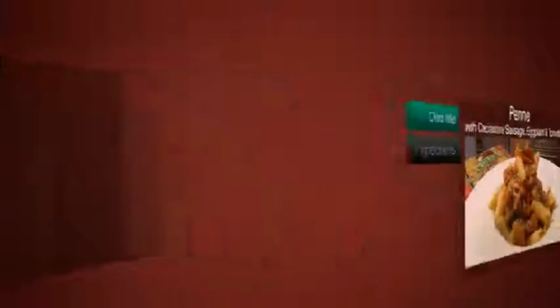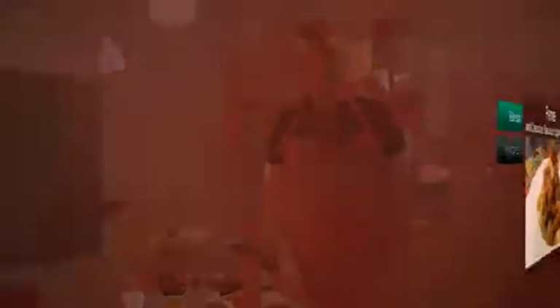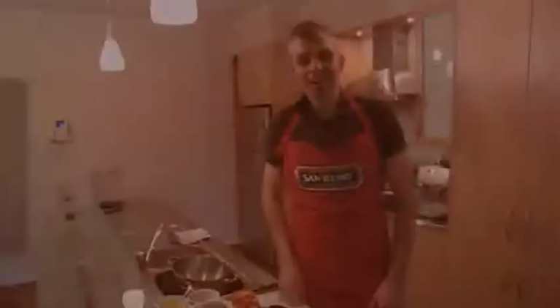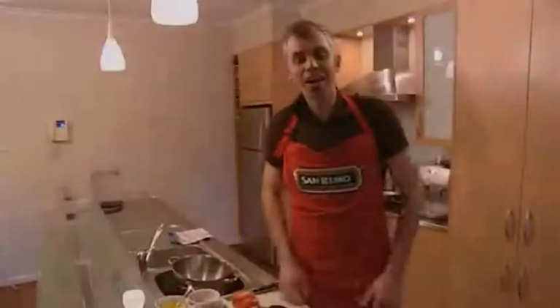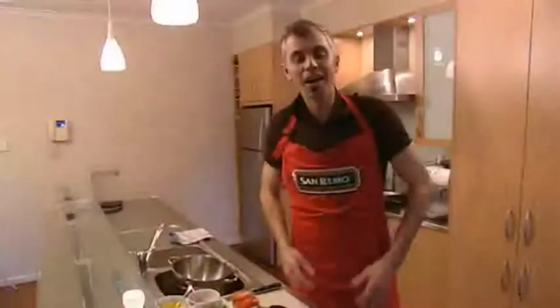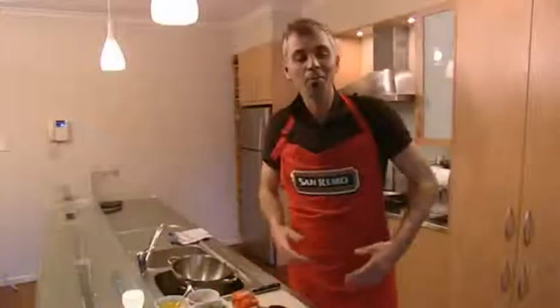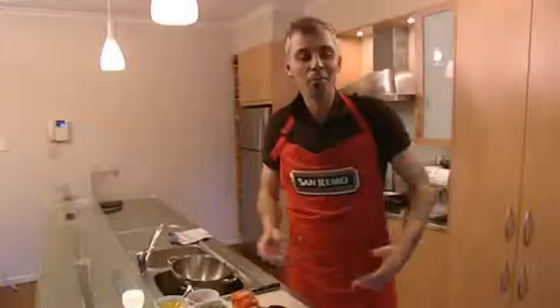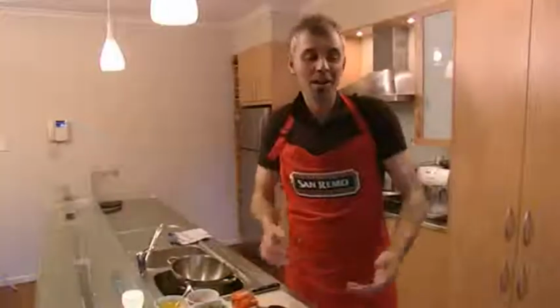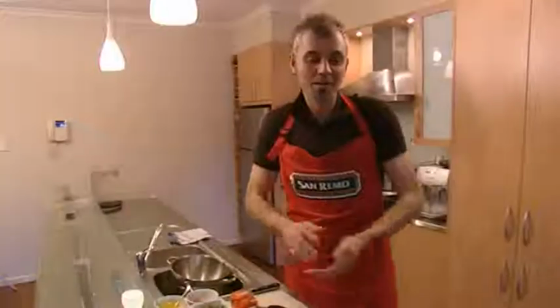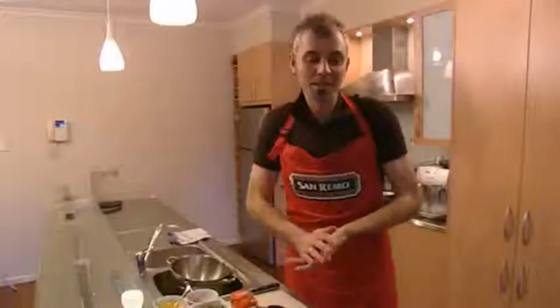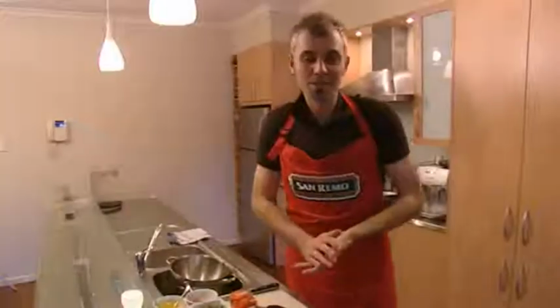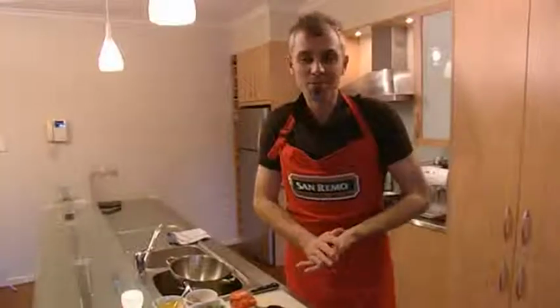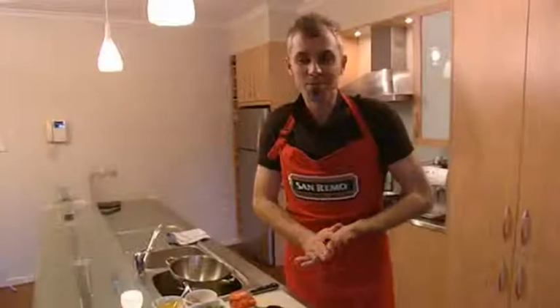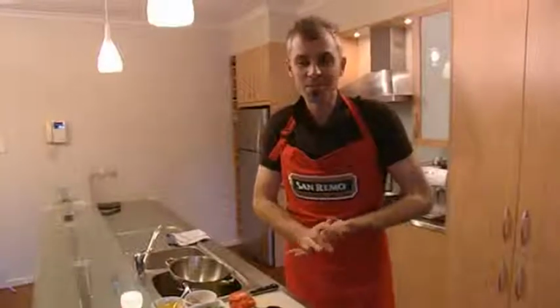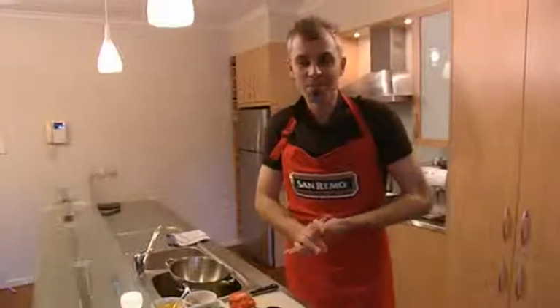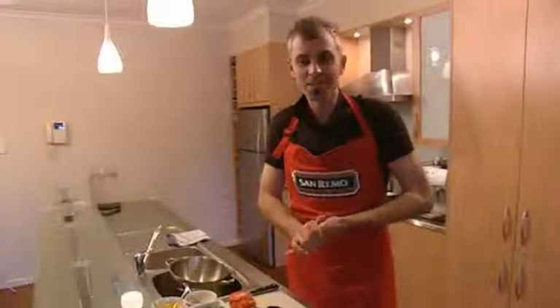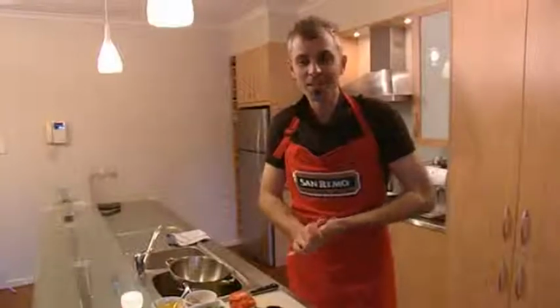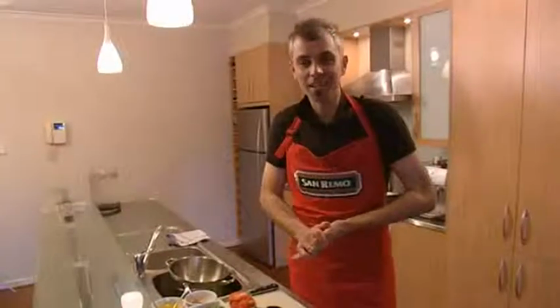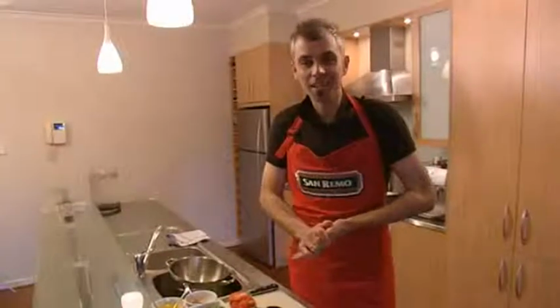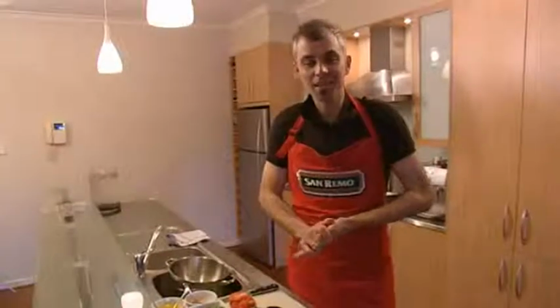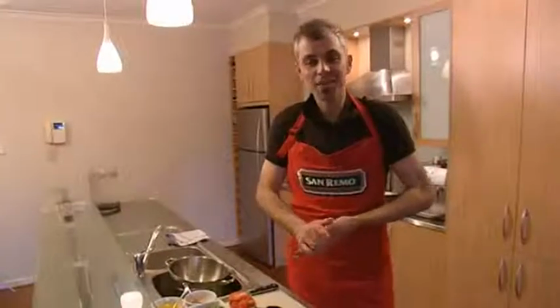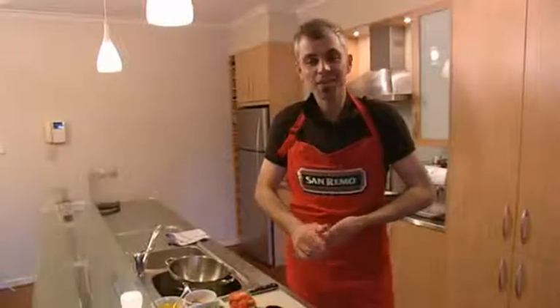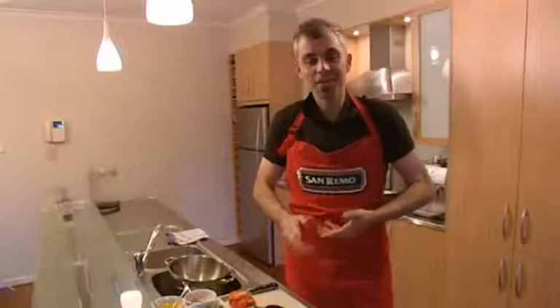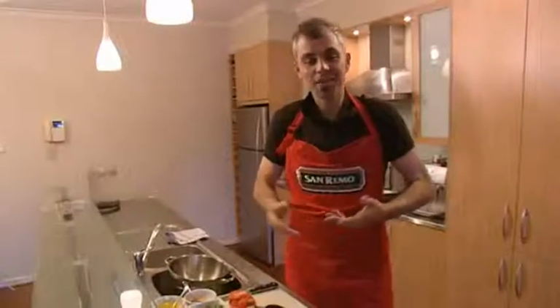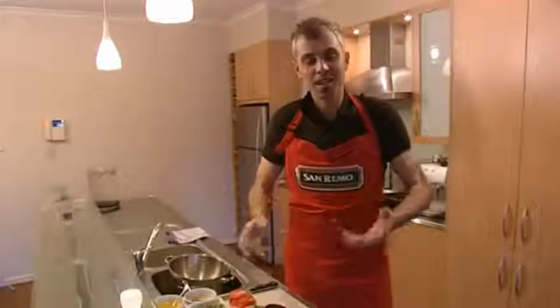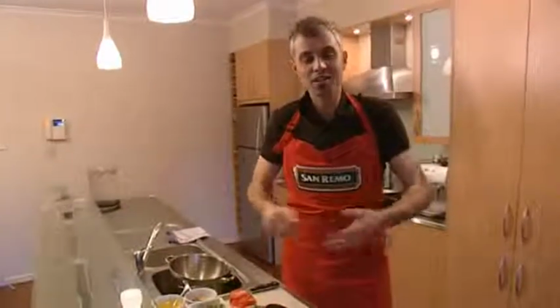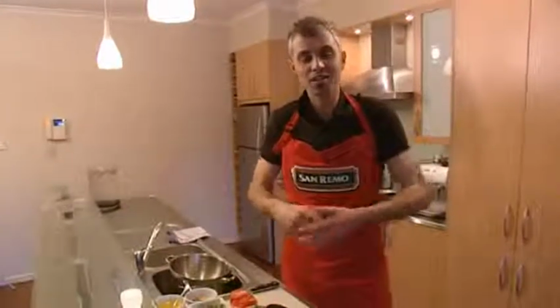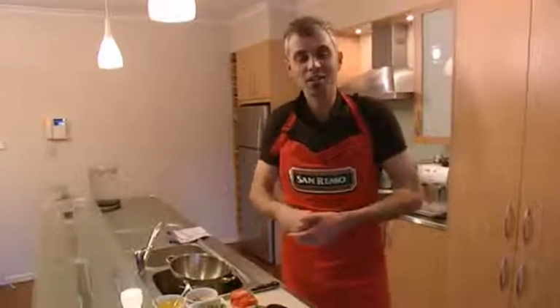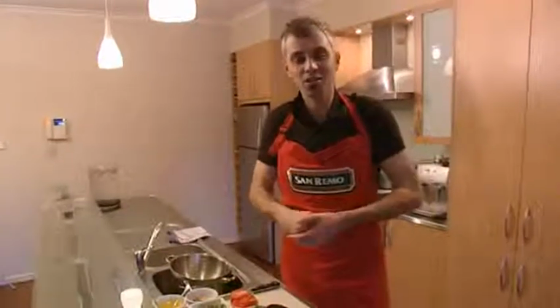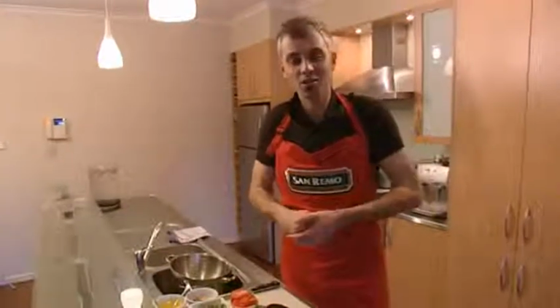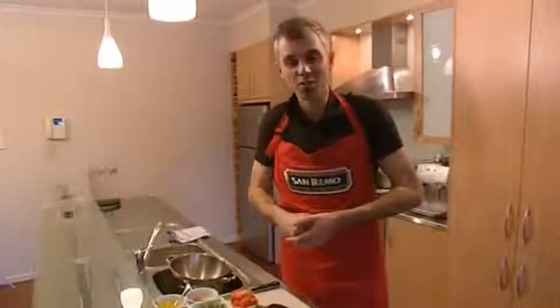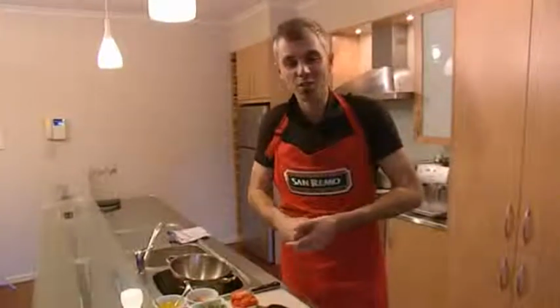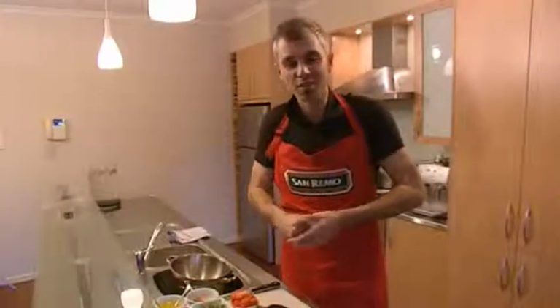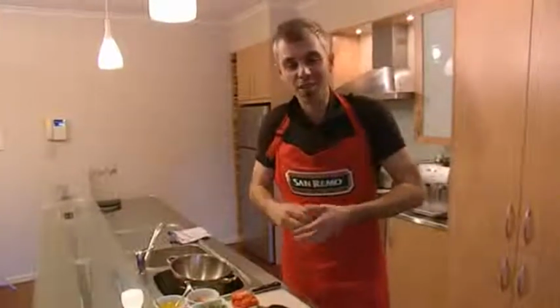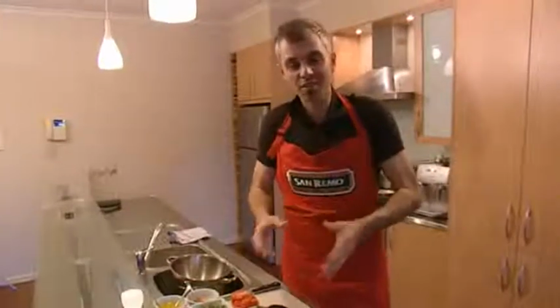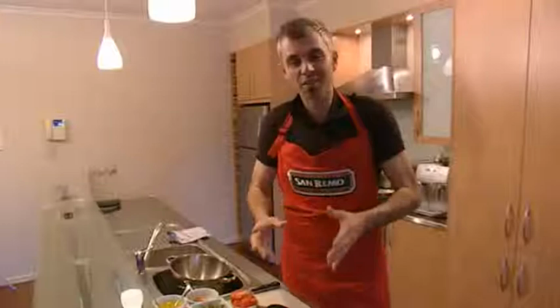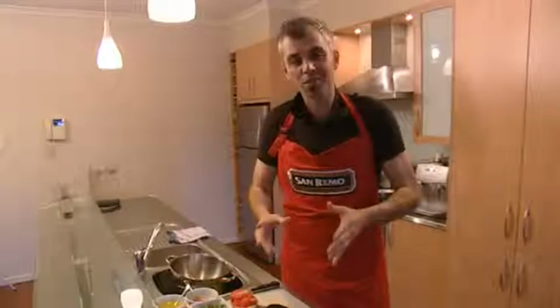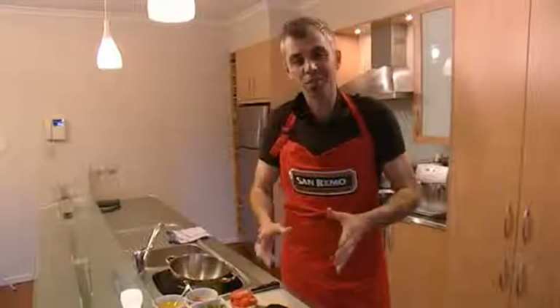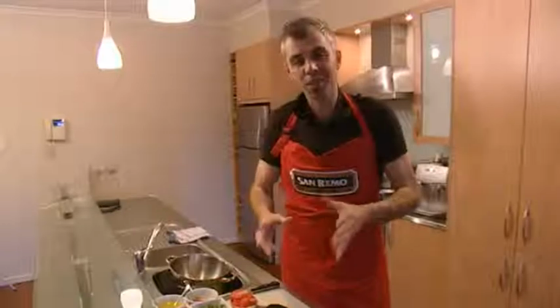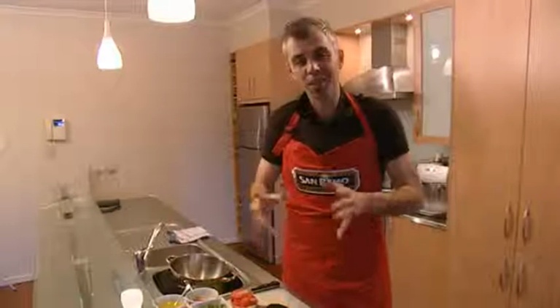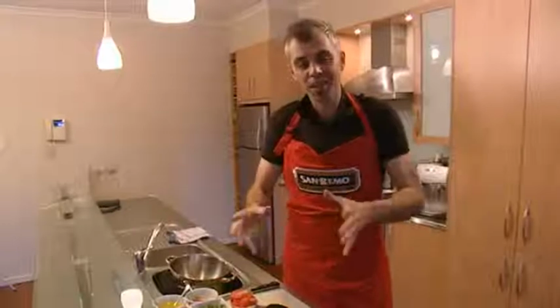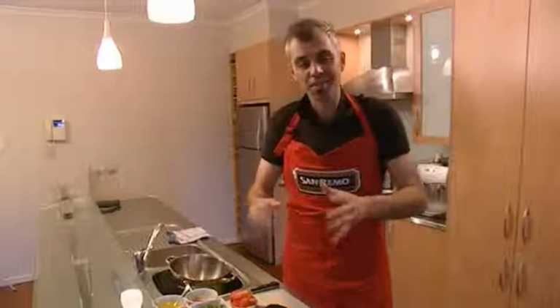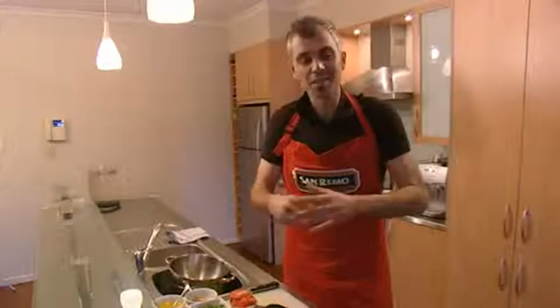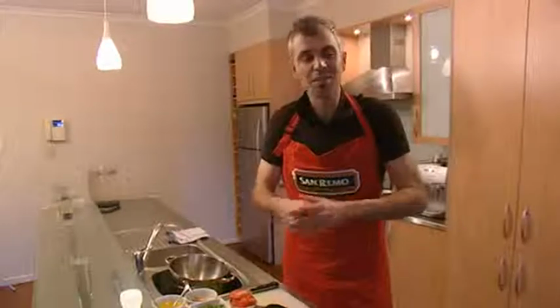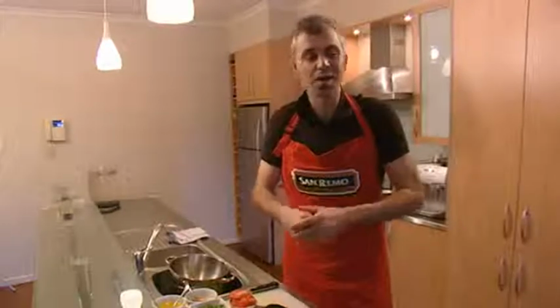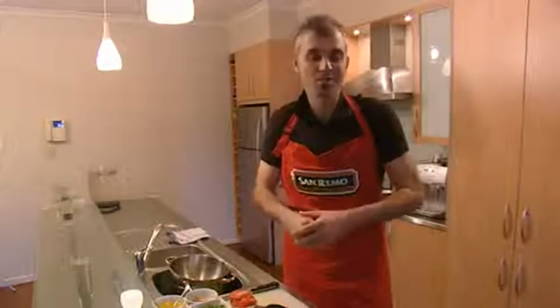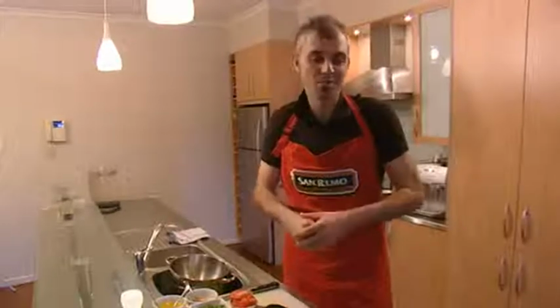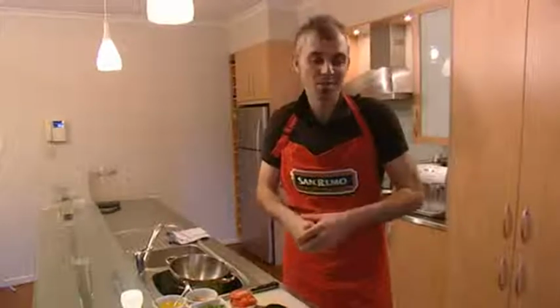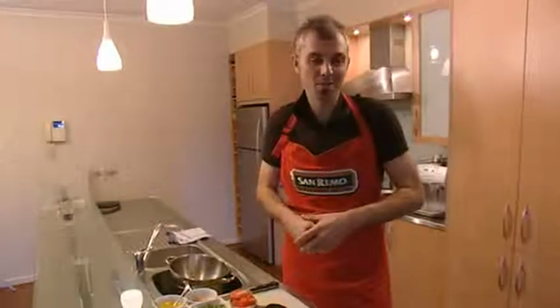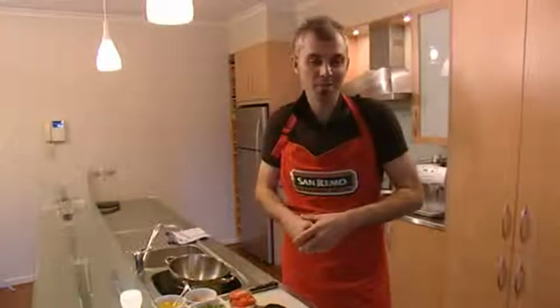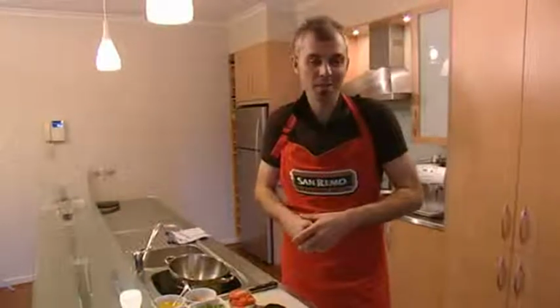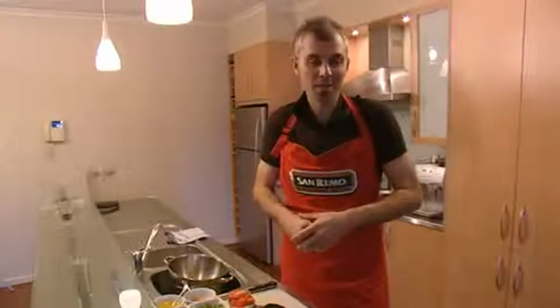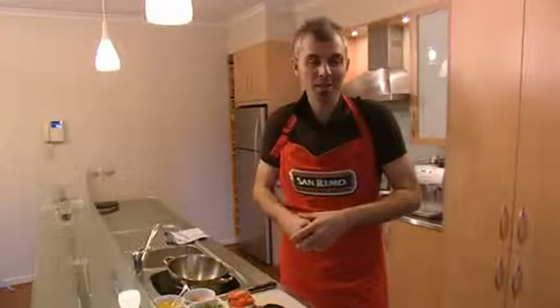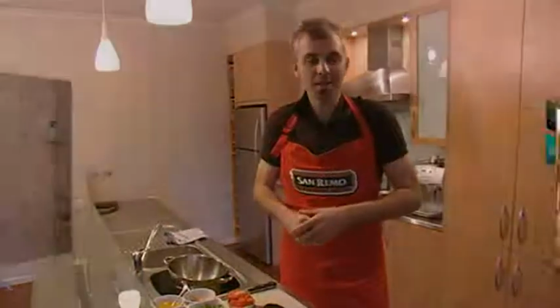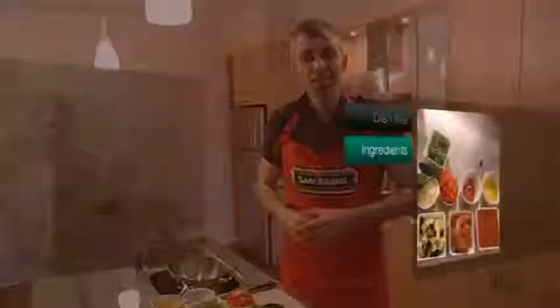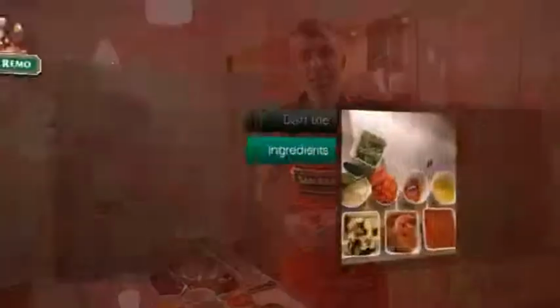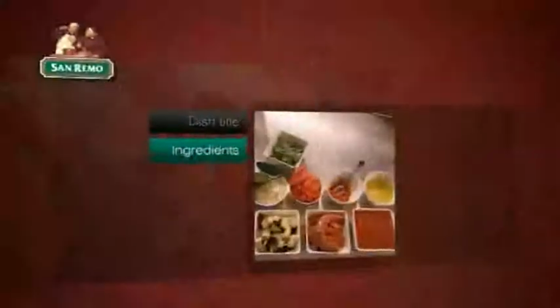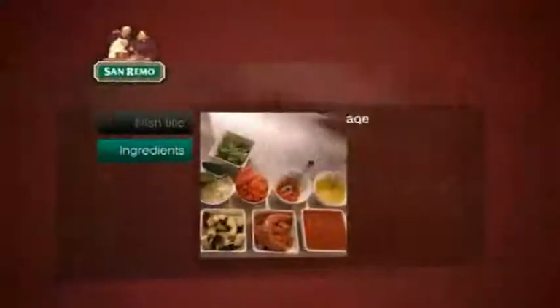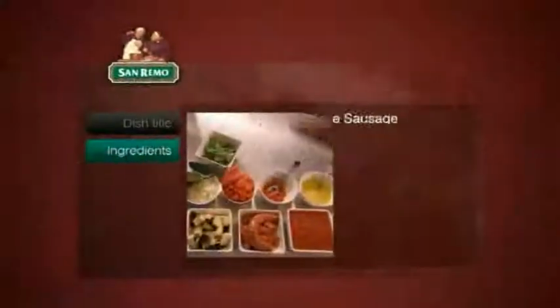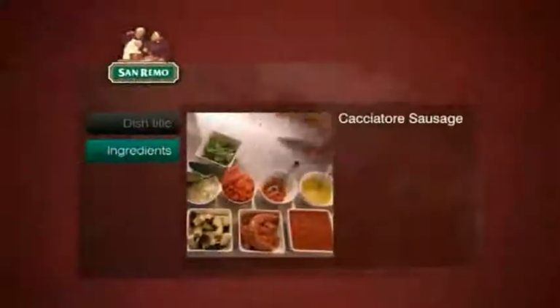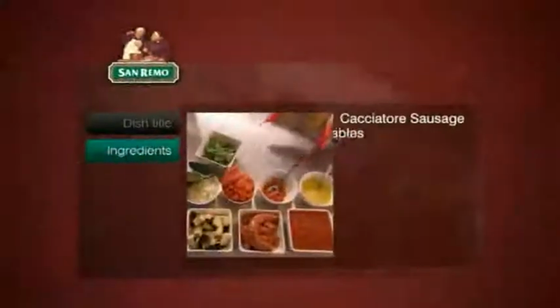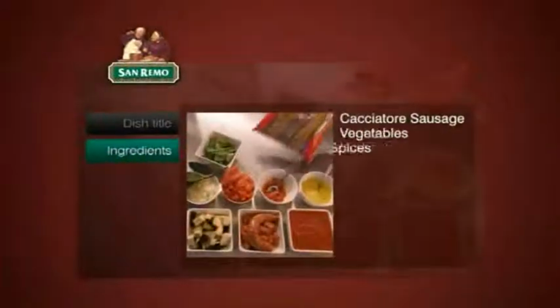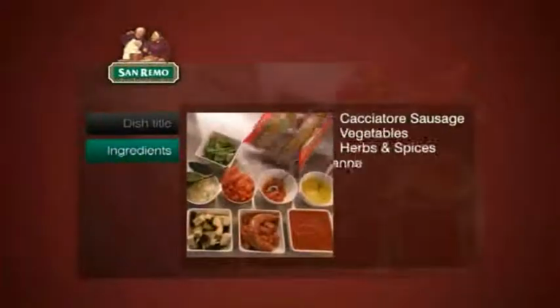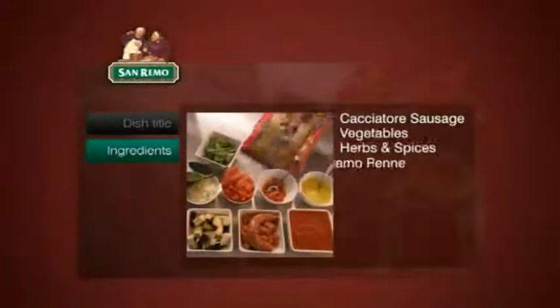Hi, my name is Adam Swanson and I'm here today to teach you a fantastic quick and easy pasta recipe. So here are my ingredients.